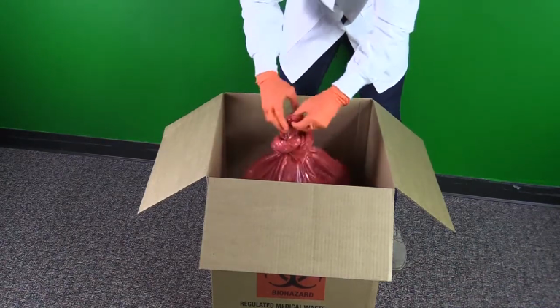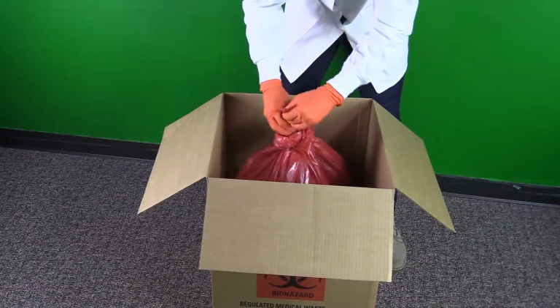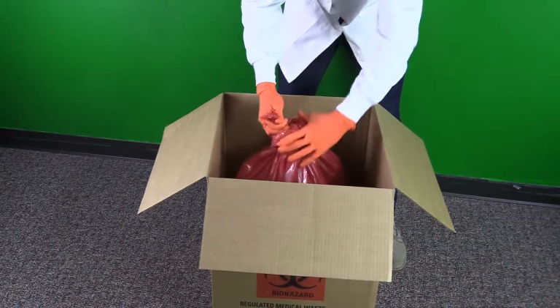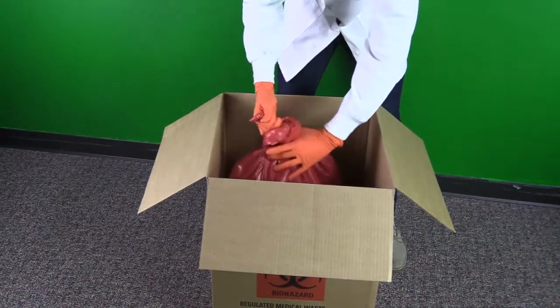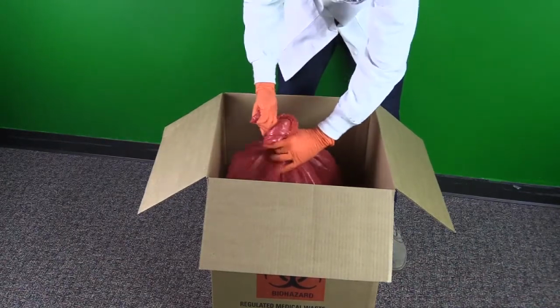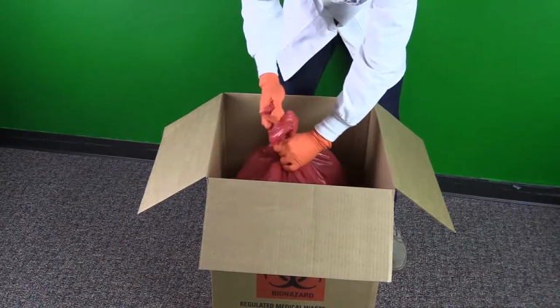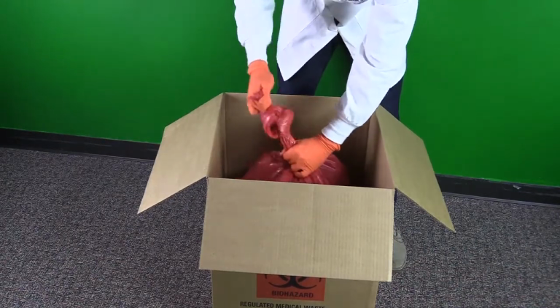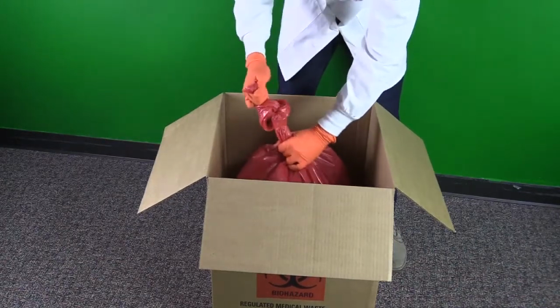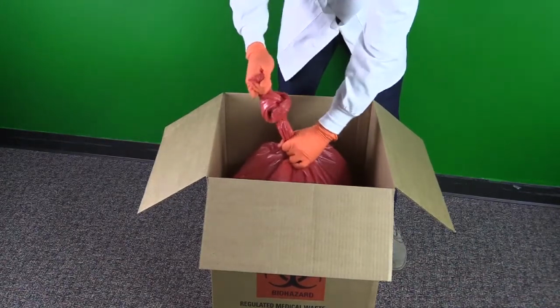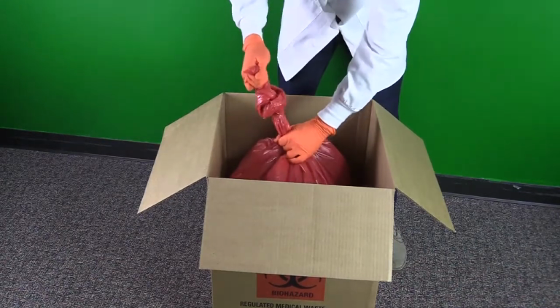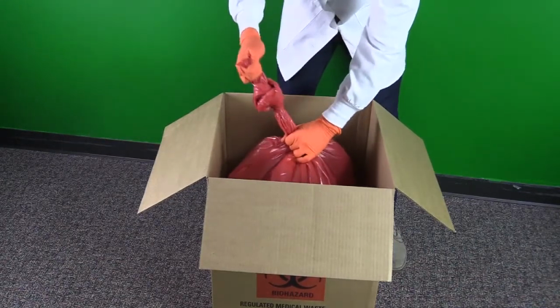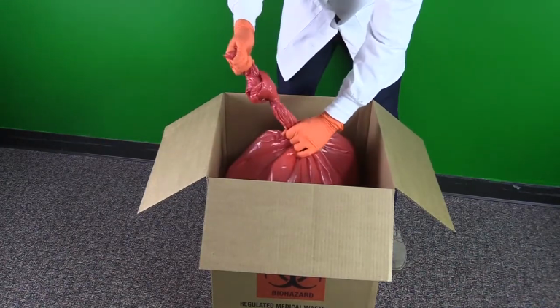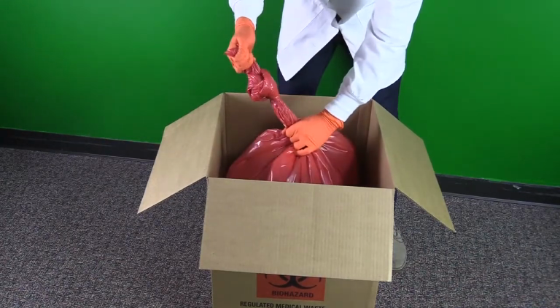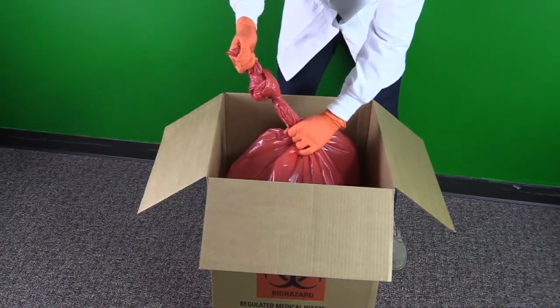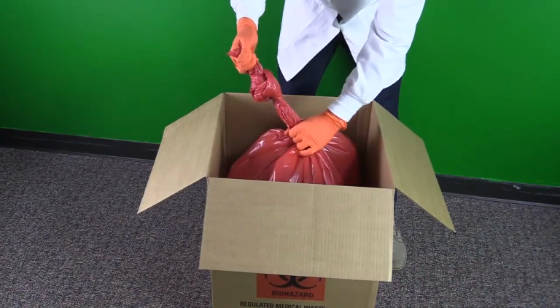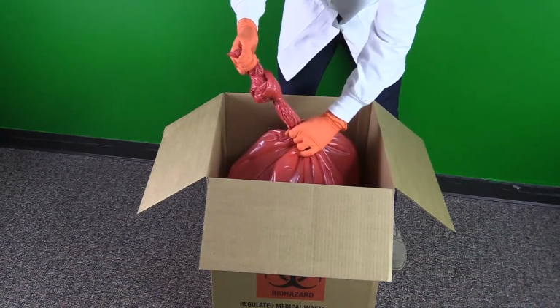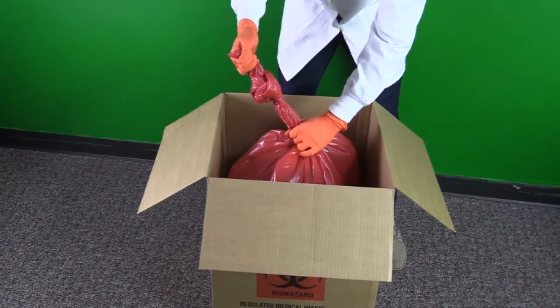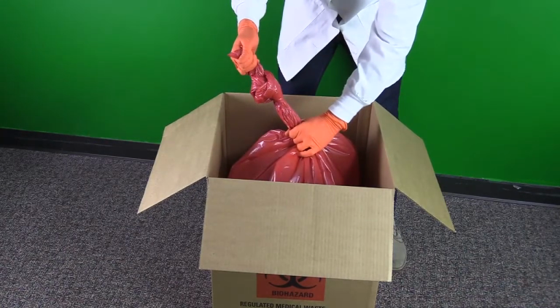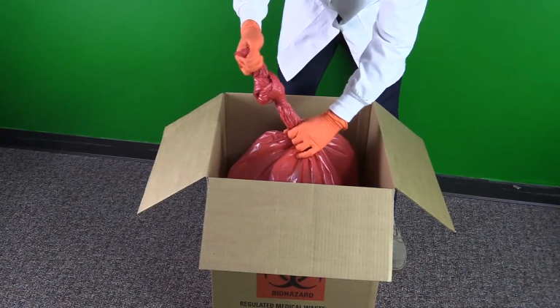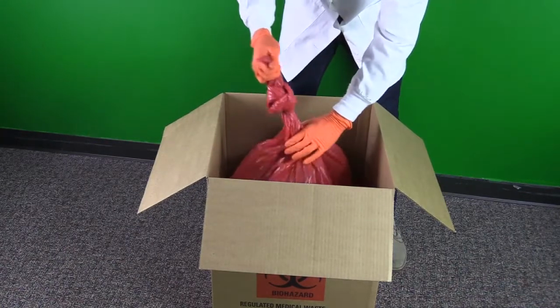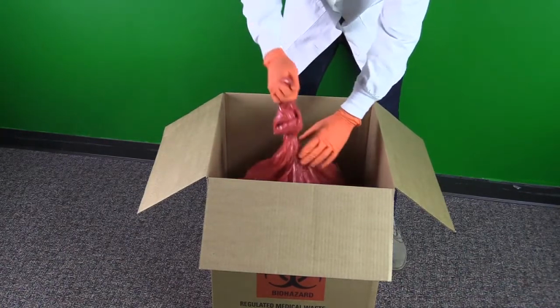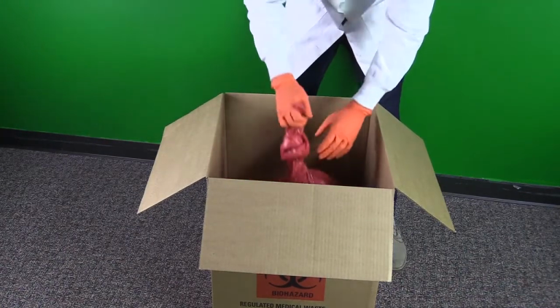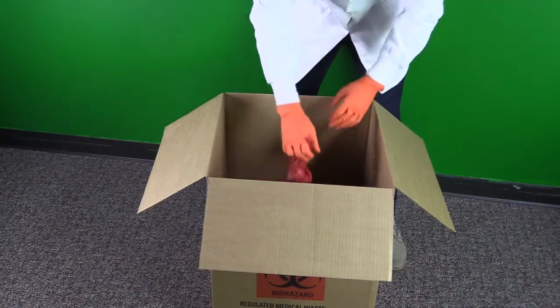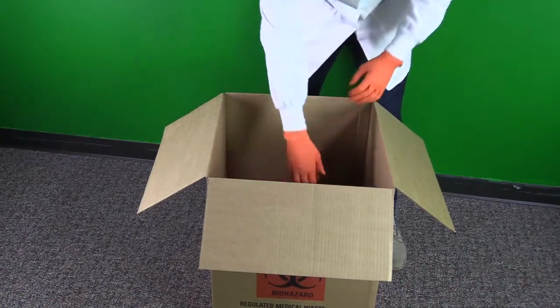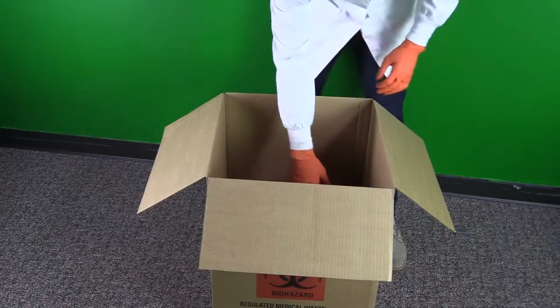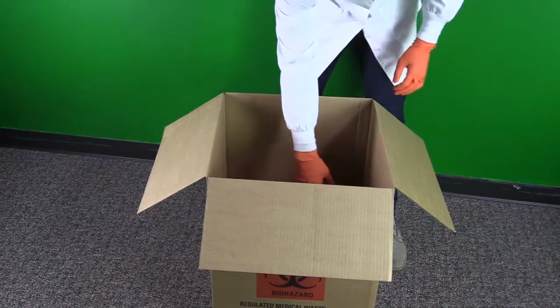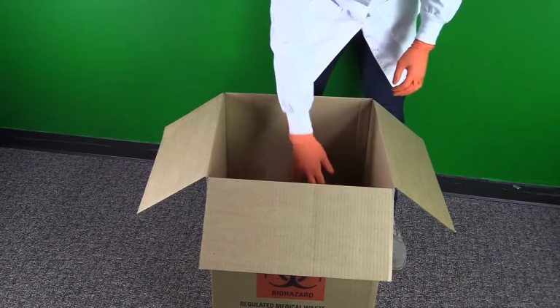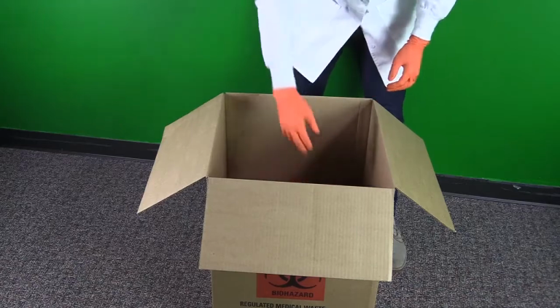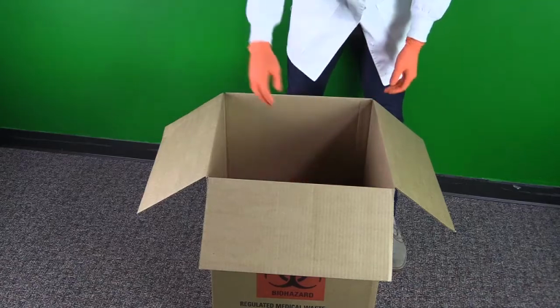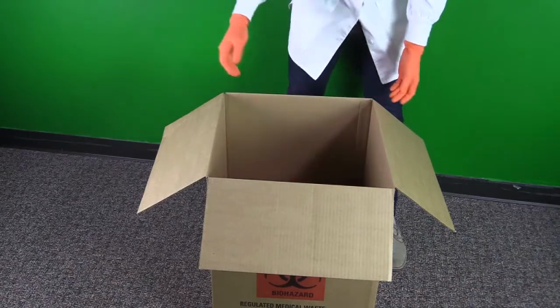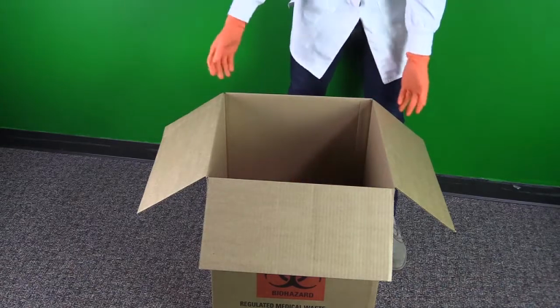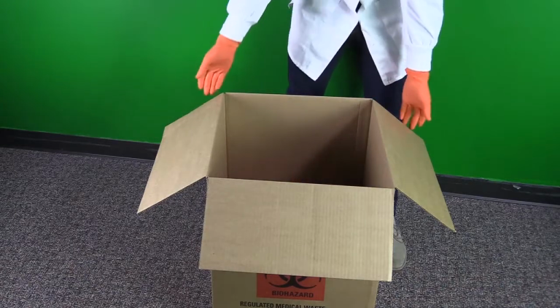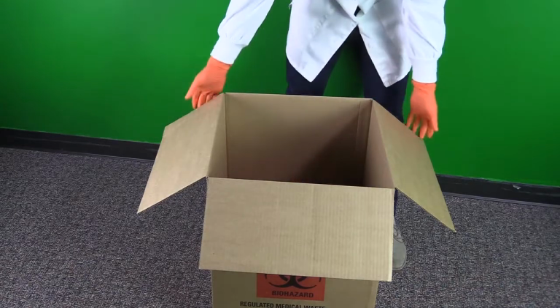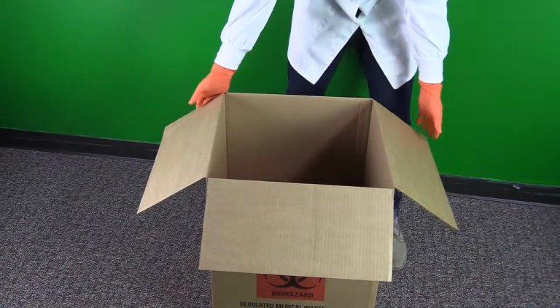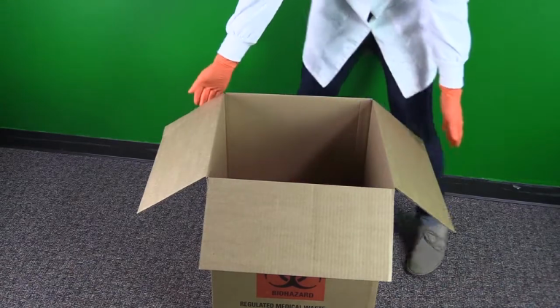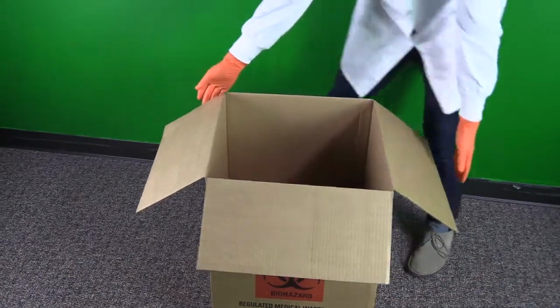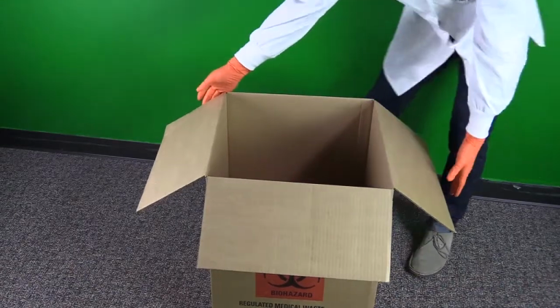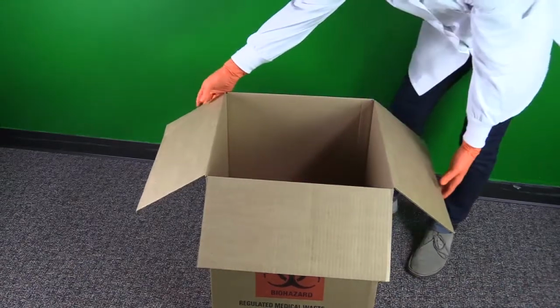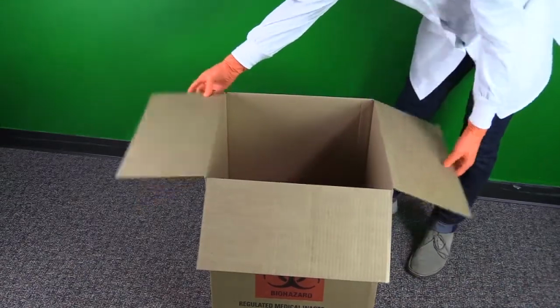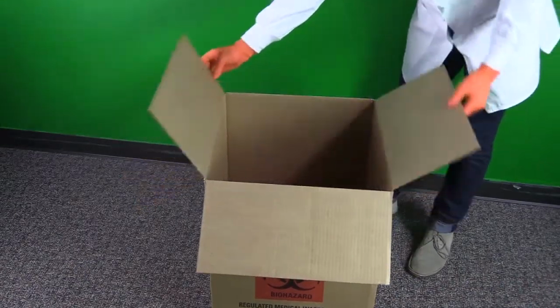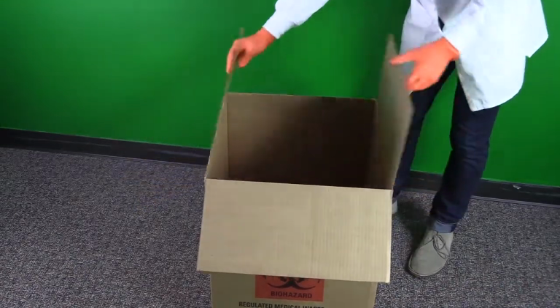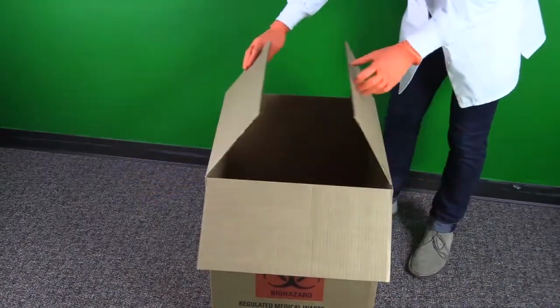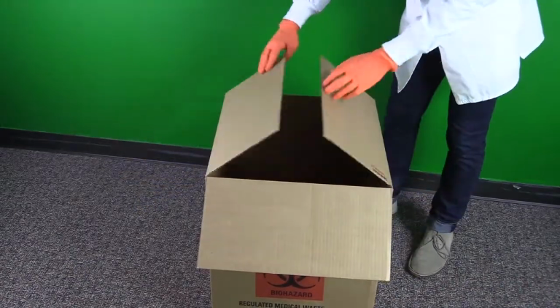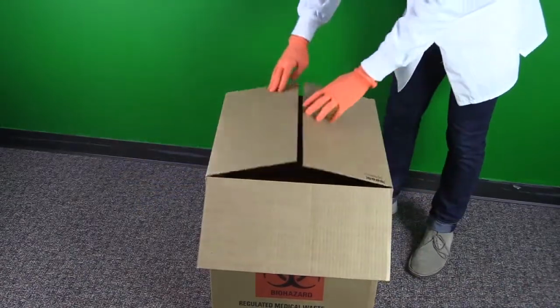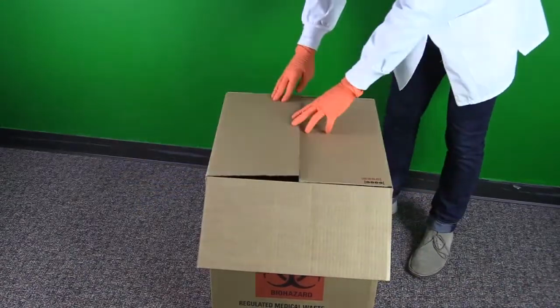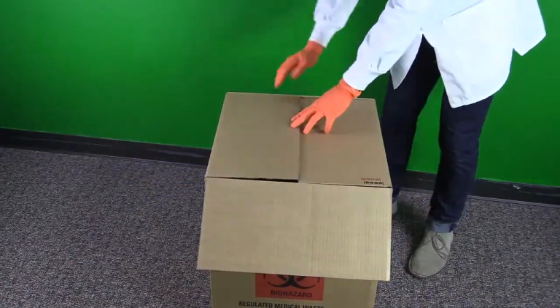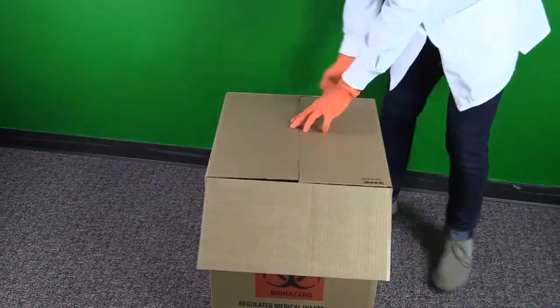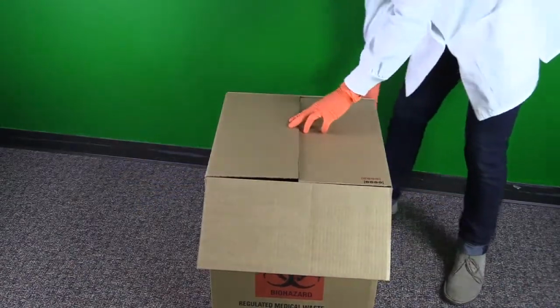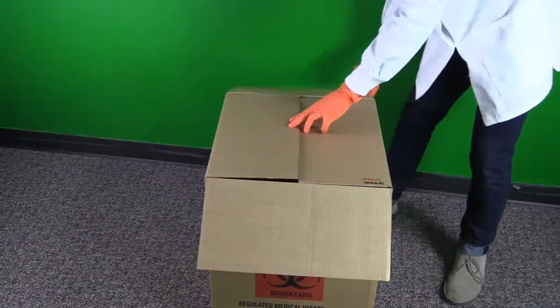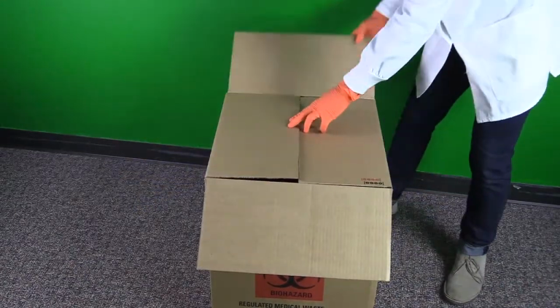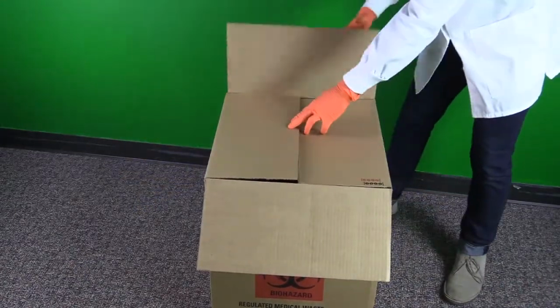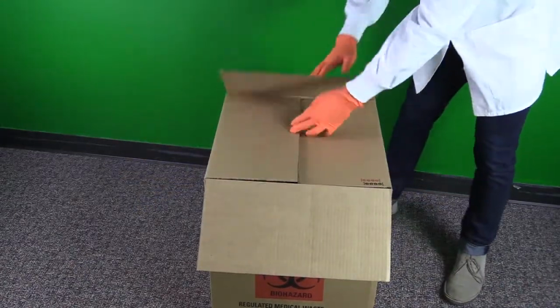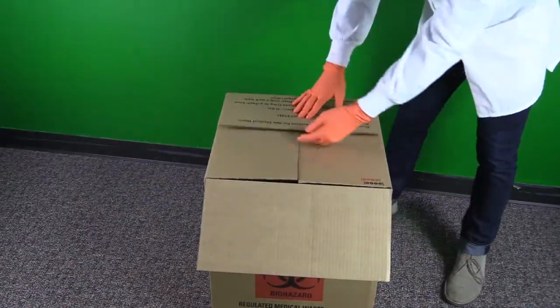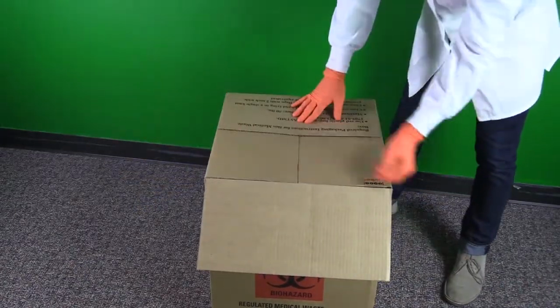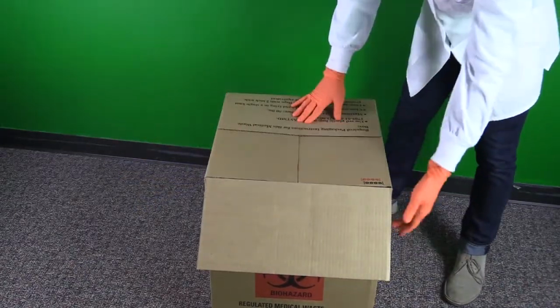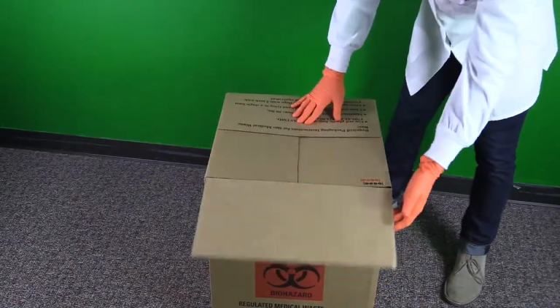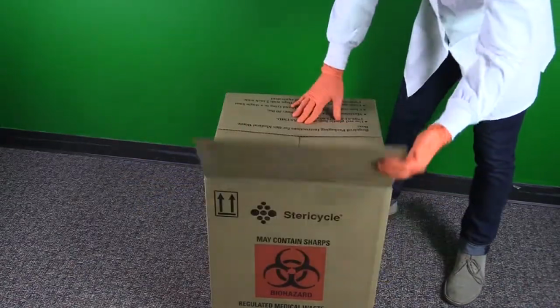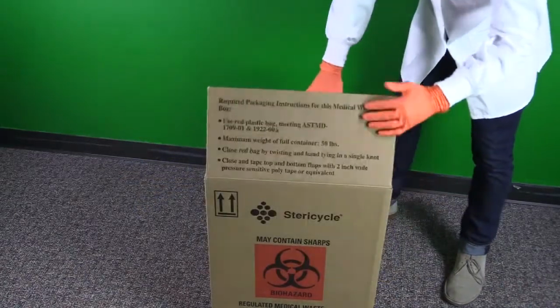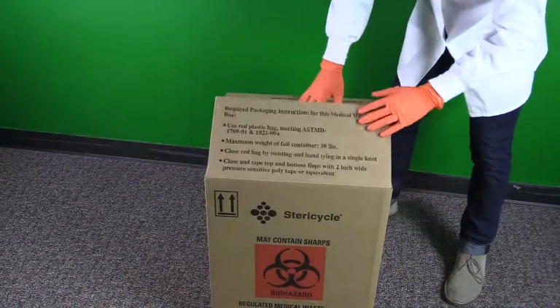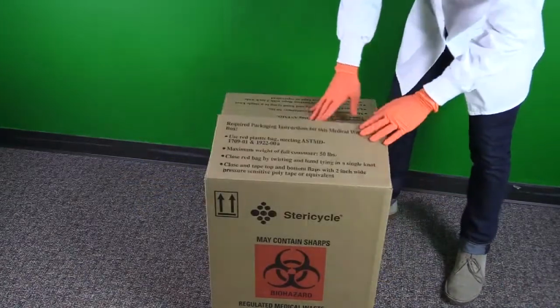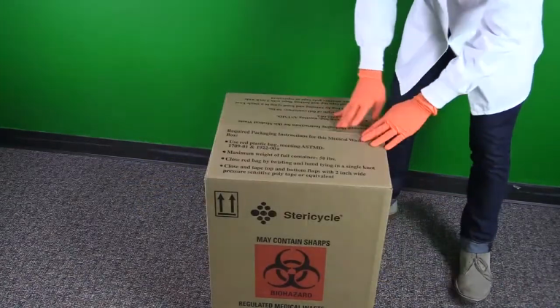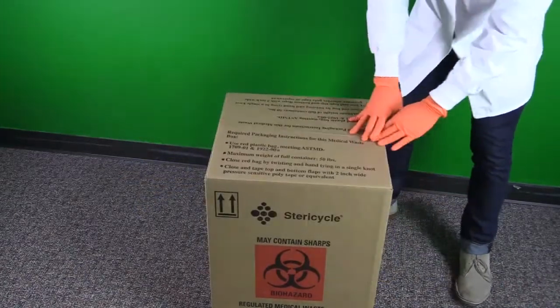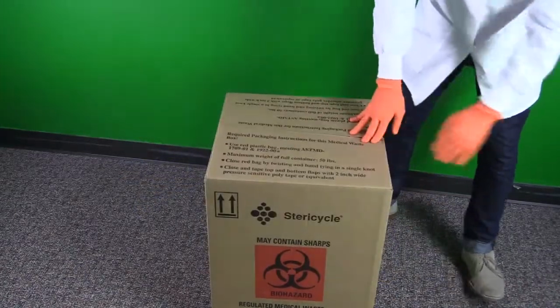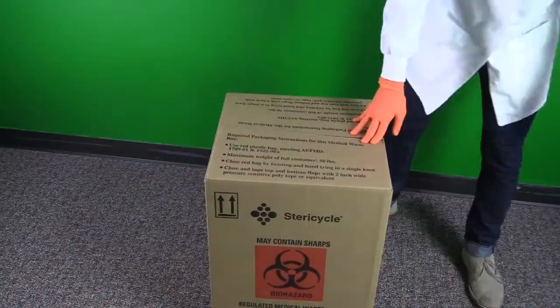Leaking boxes are problematic during downstream processing, which often happens if the edges have been tied together.